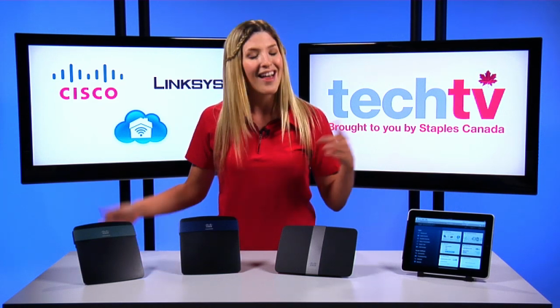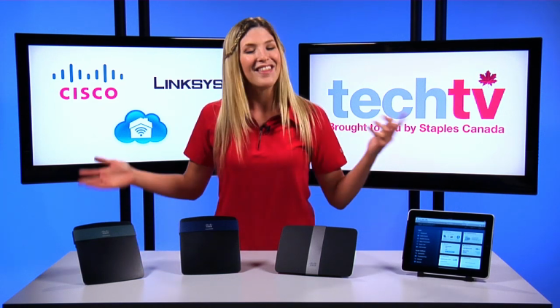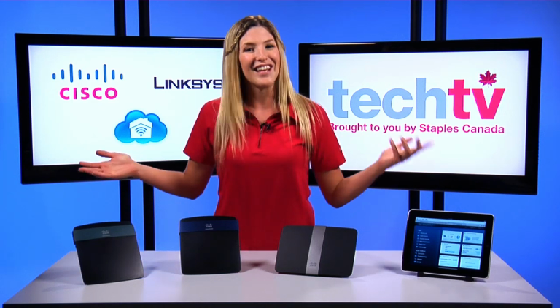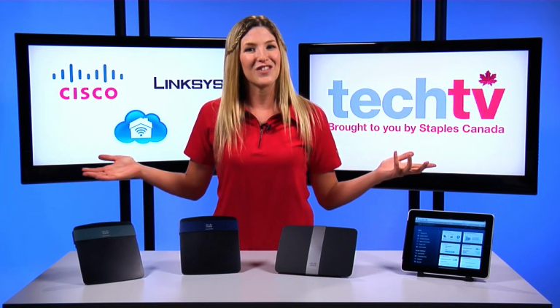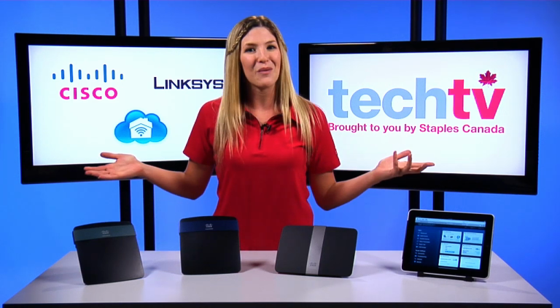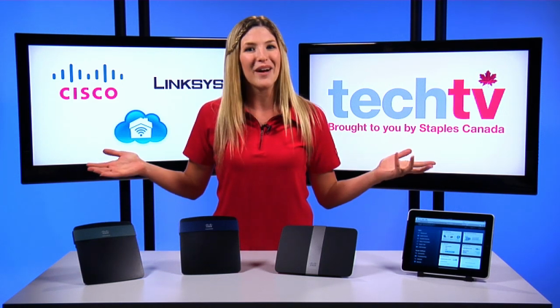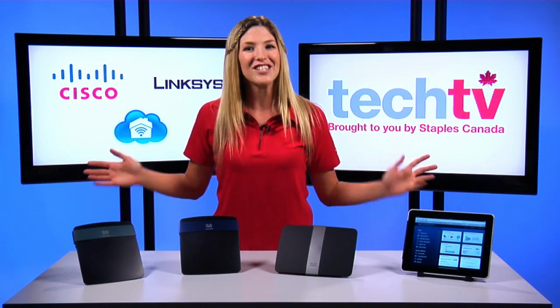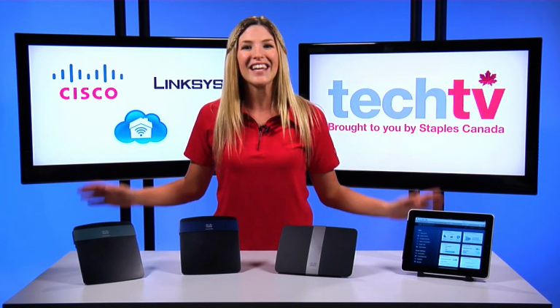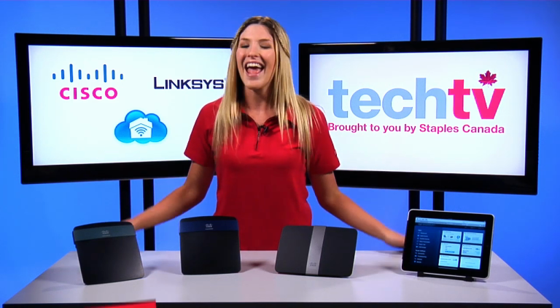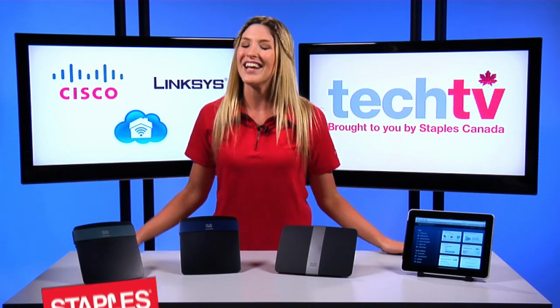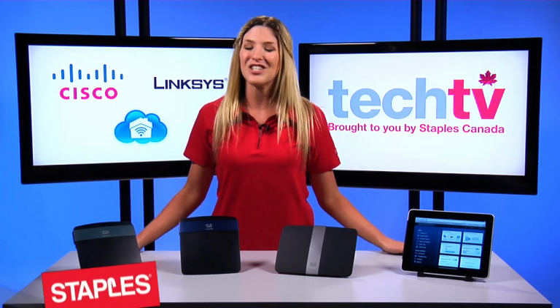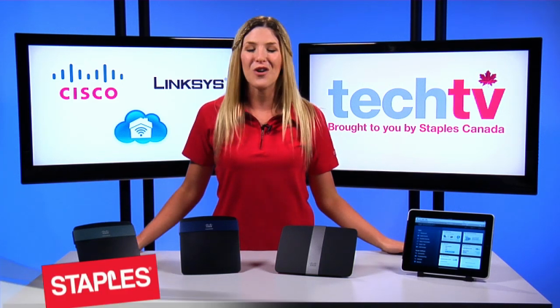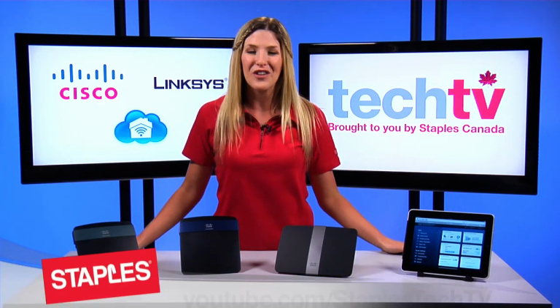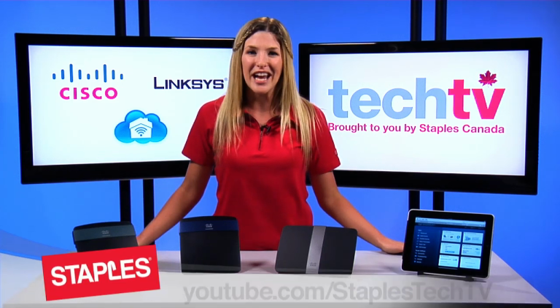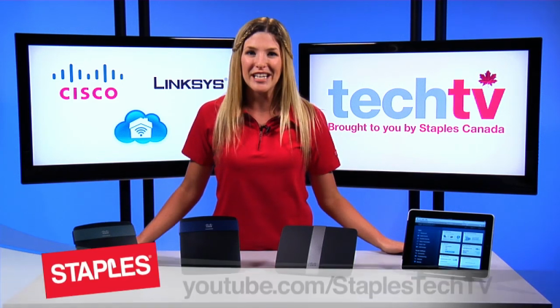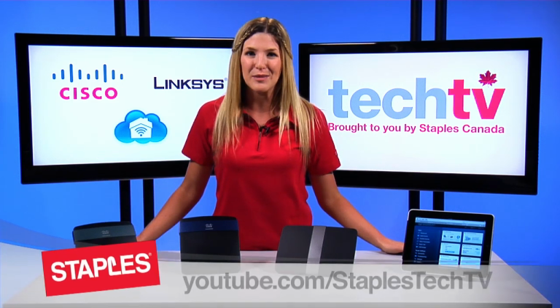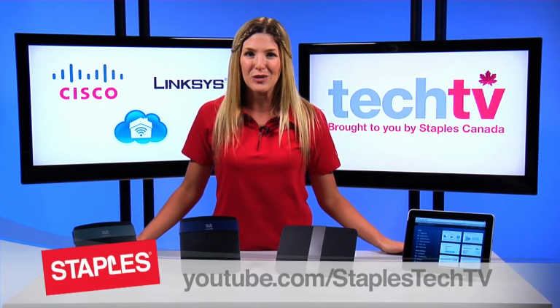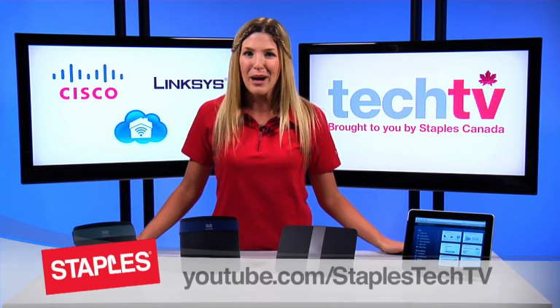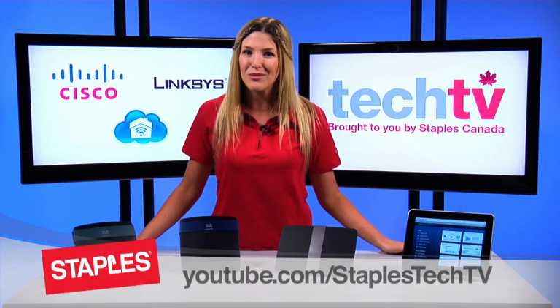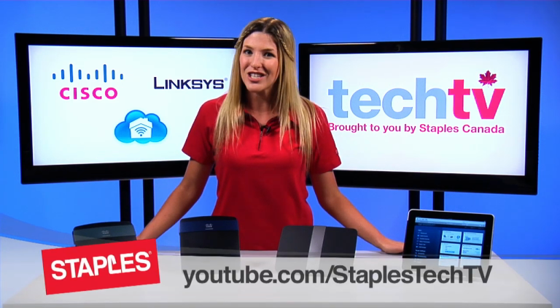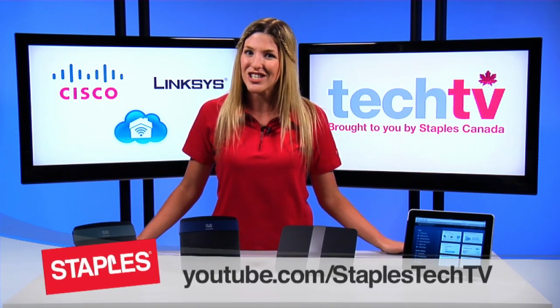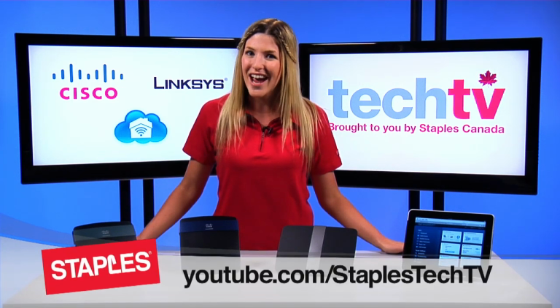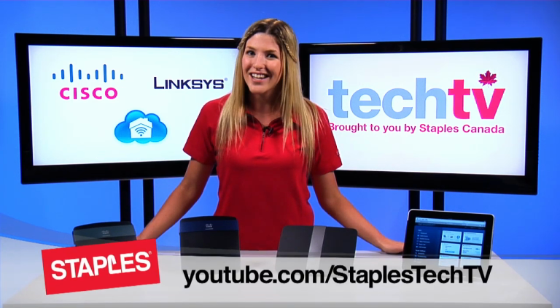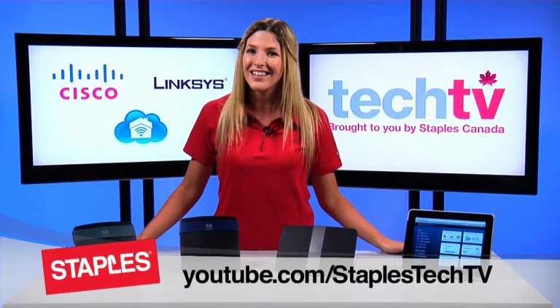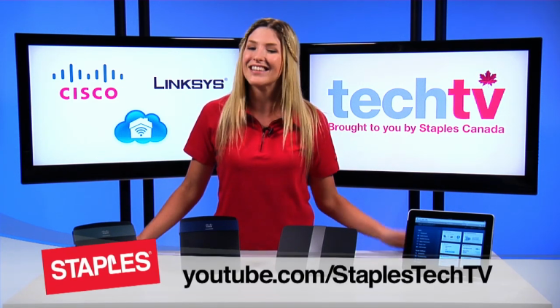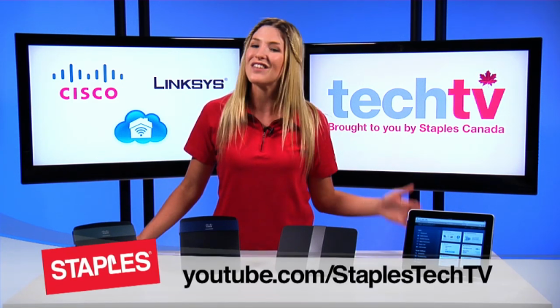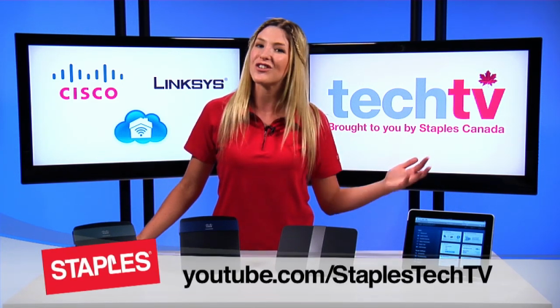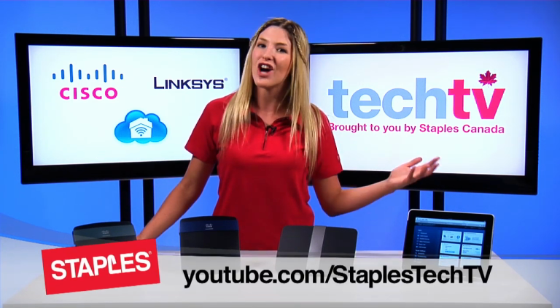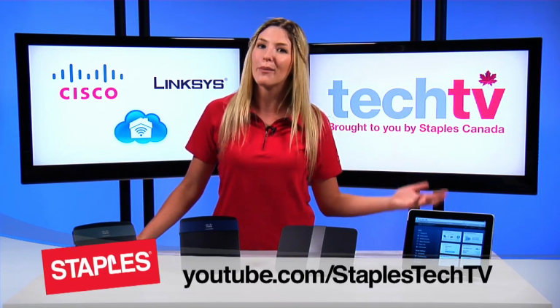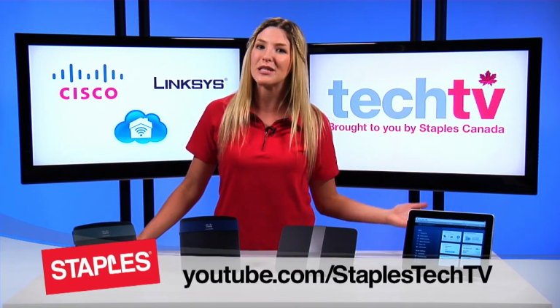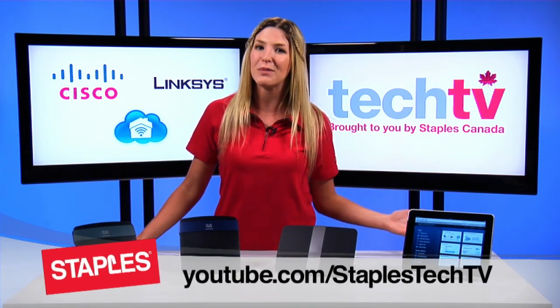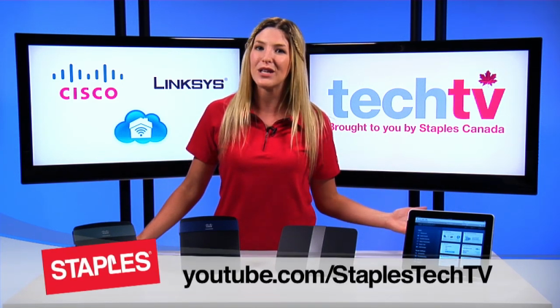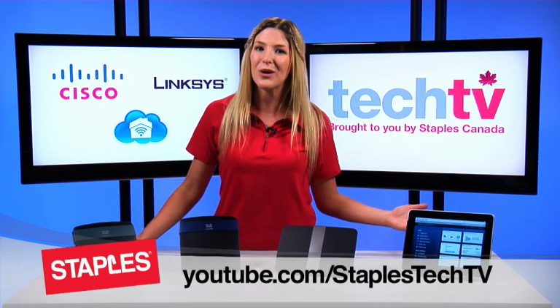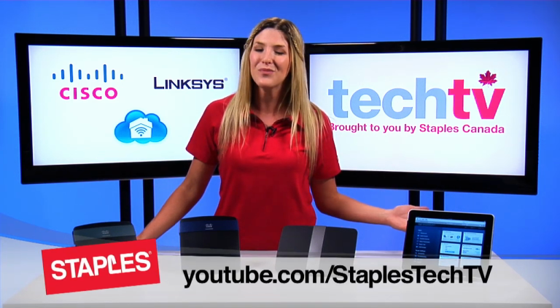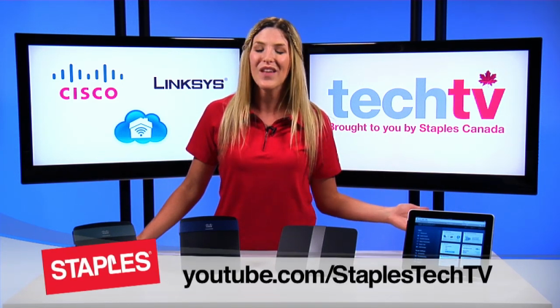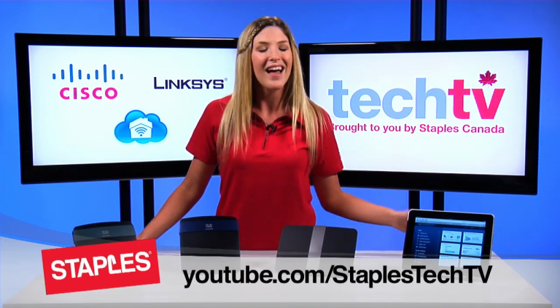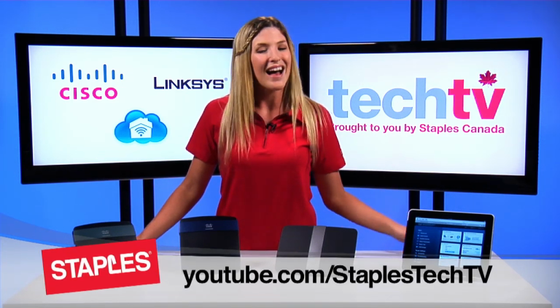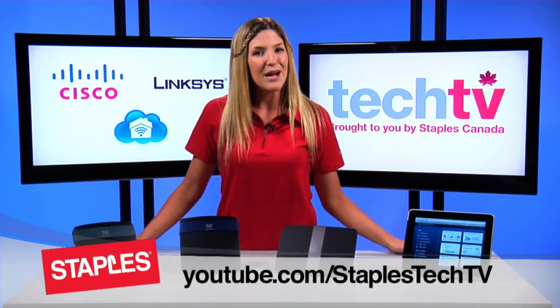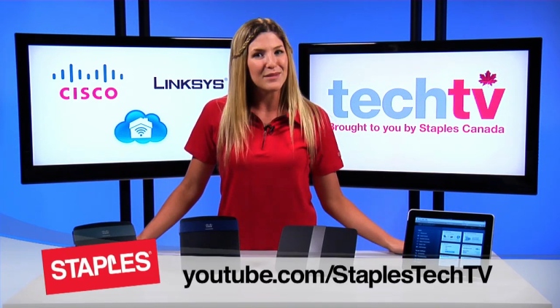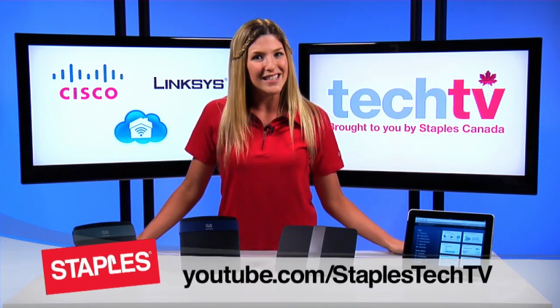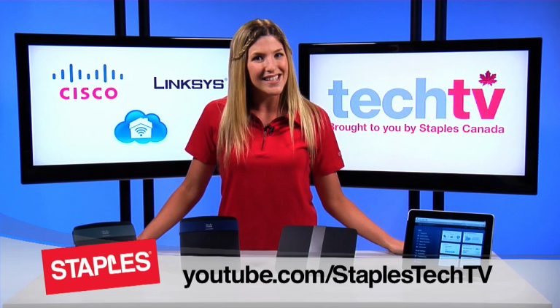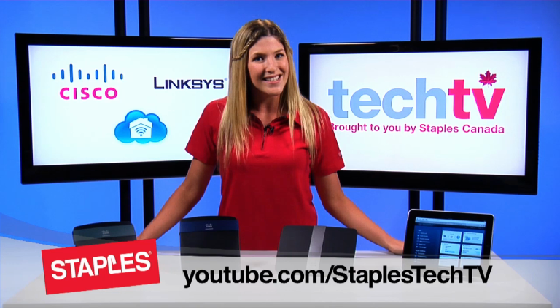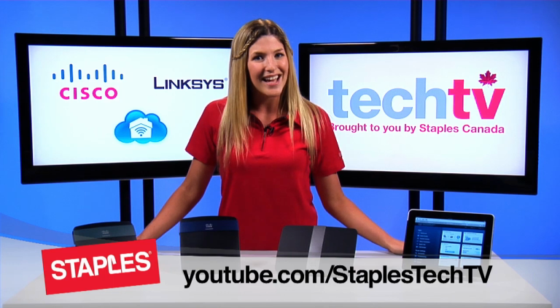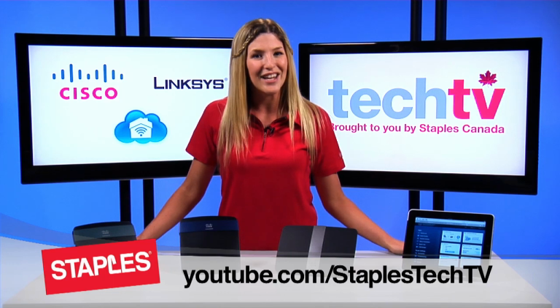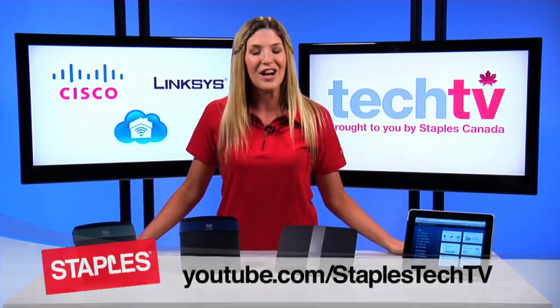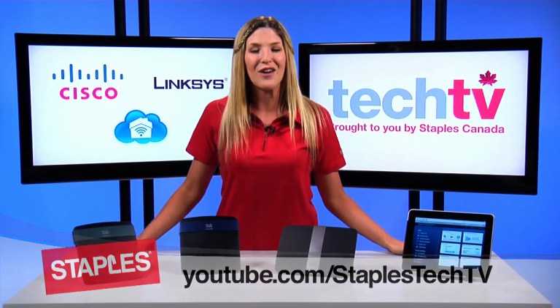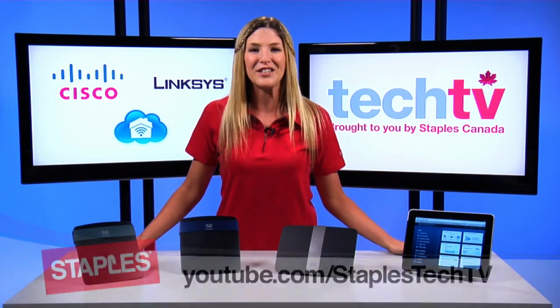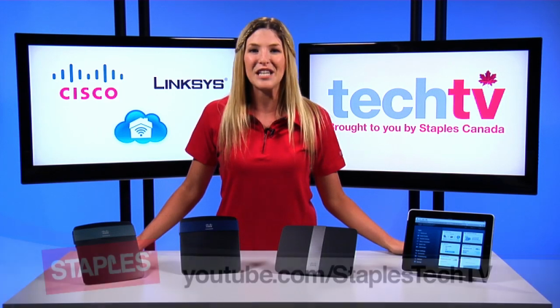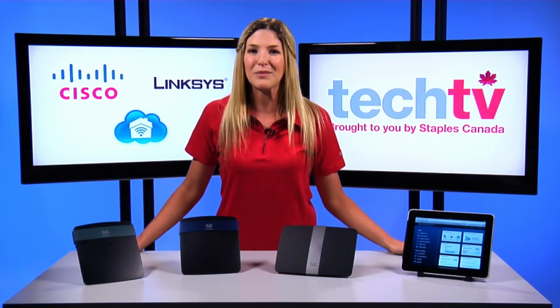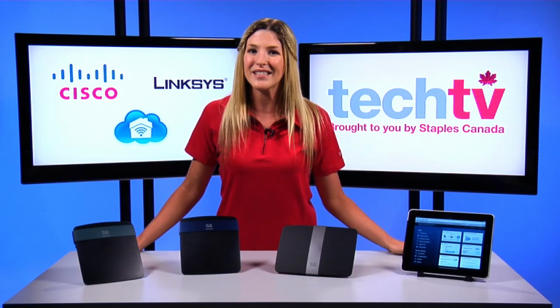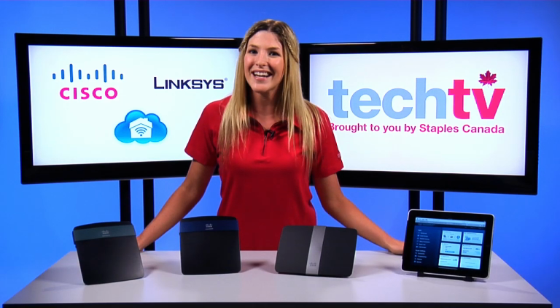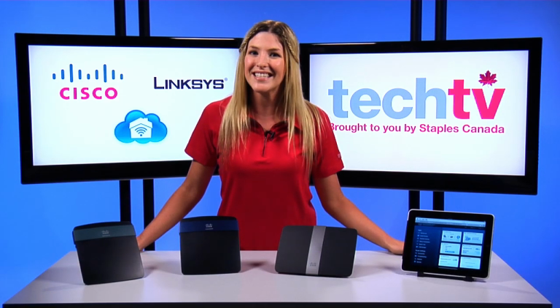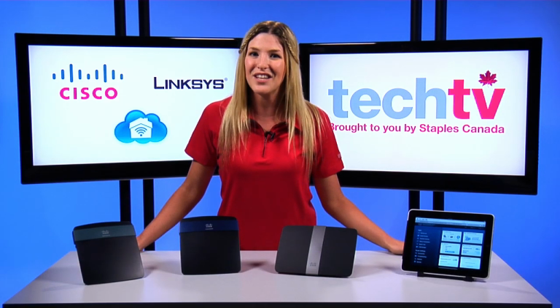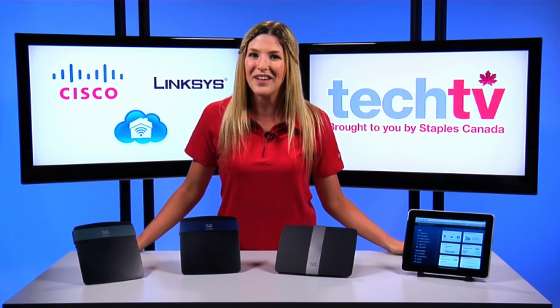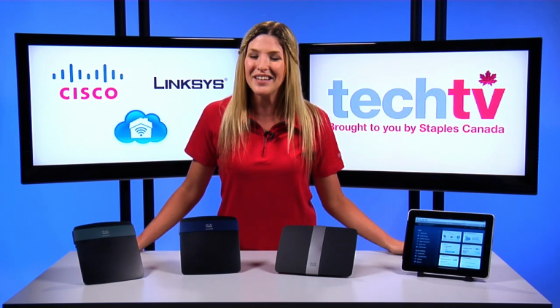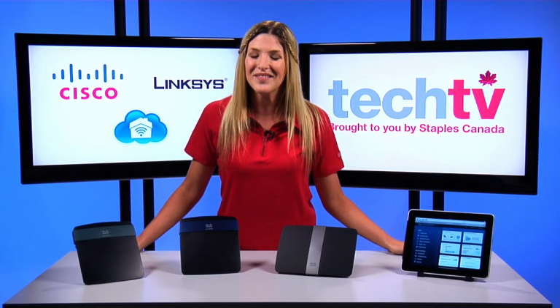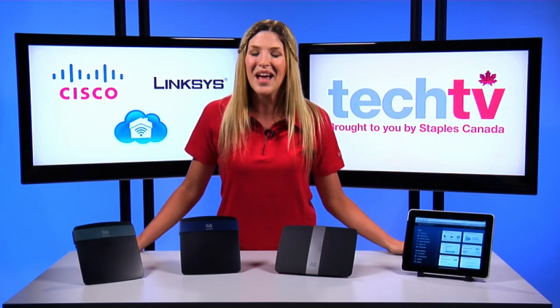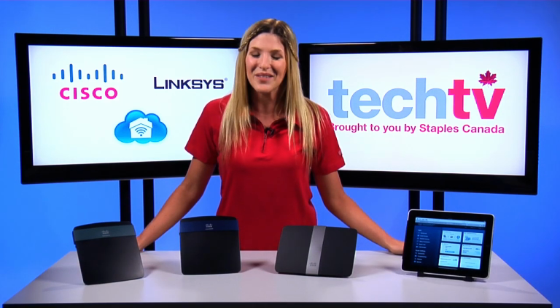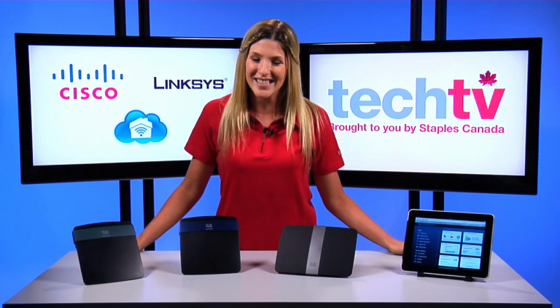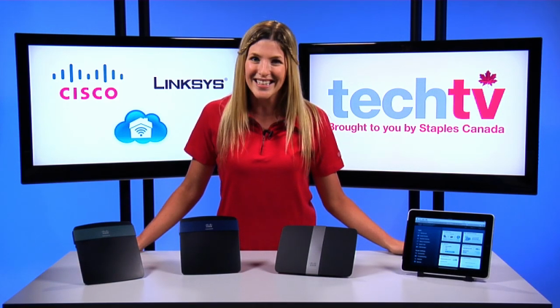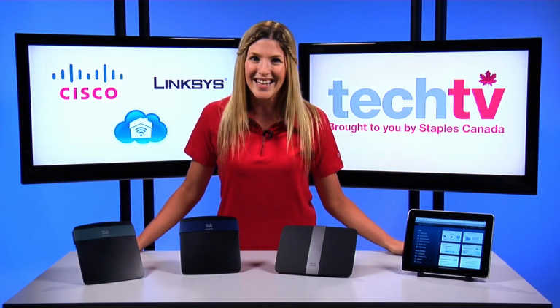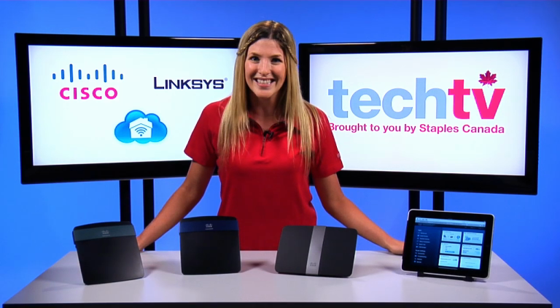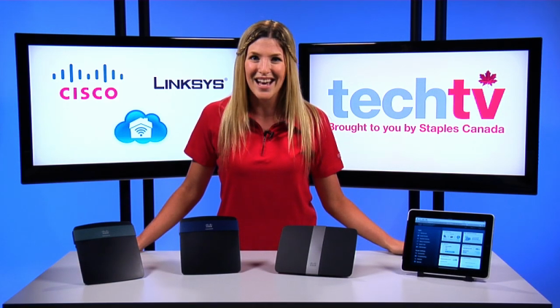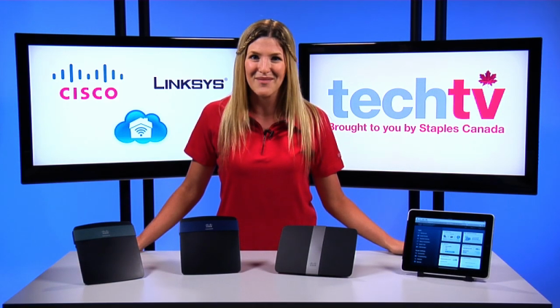Thanks for watching and don't forget to subscribe to the channel and leave your comments below. I'm Melissa, signing off for Staples Tech TV, and we'll see you next time.